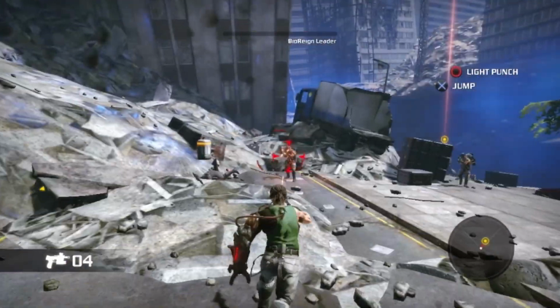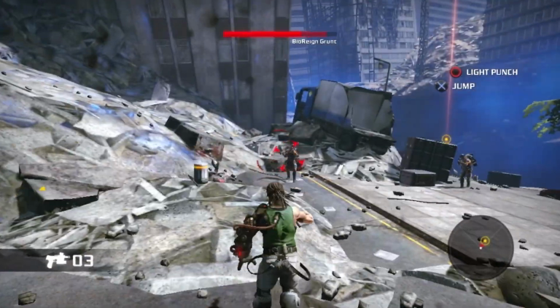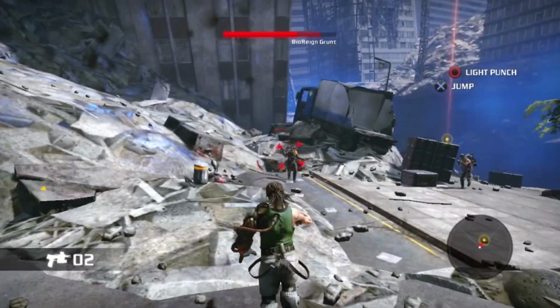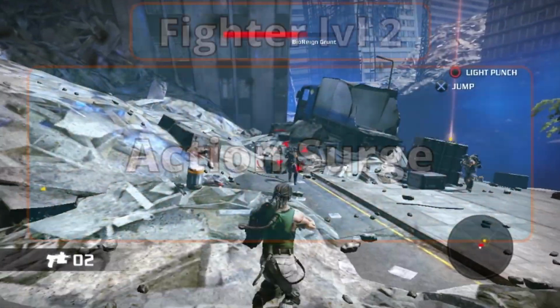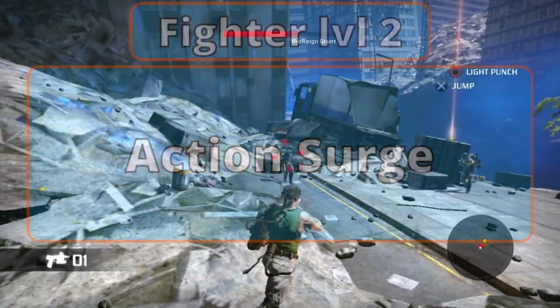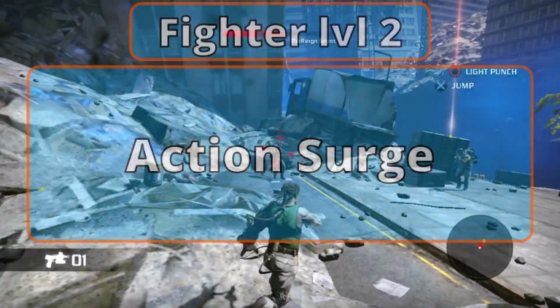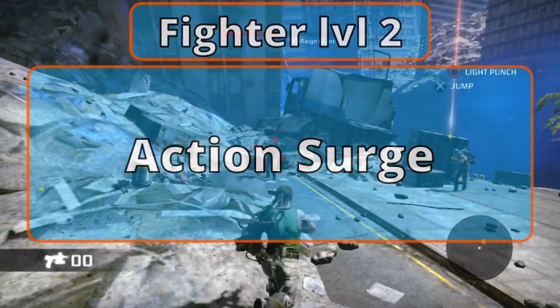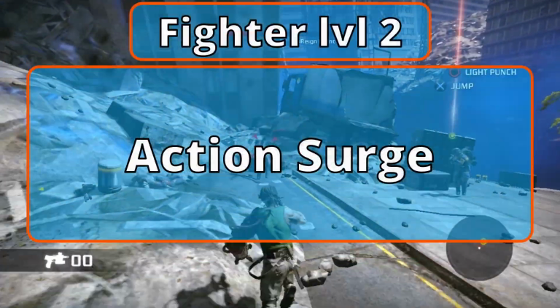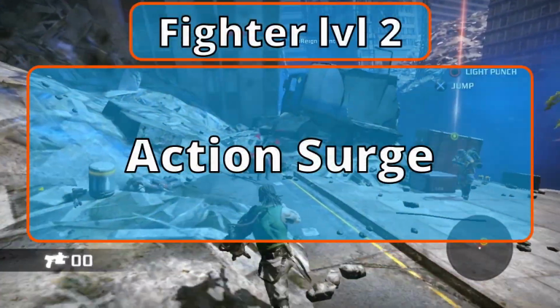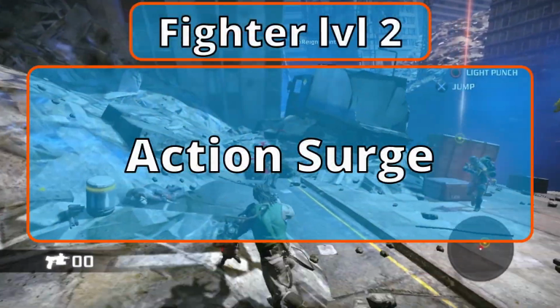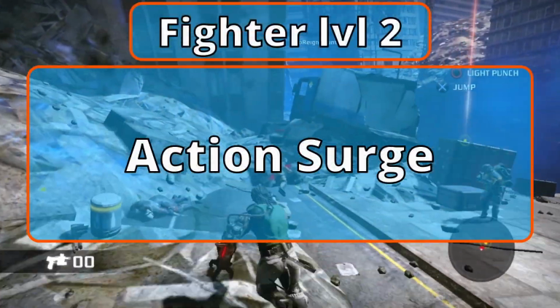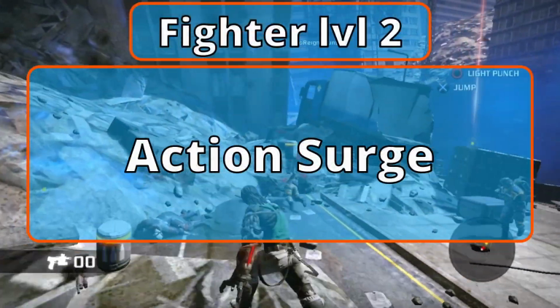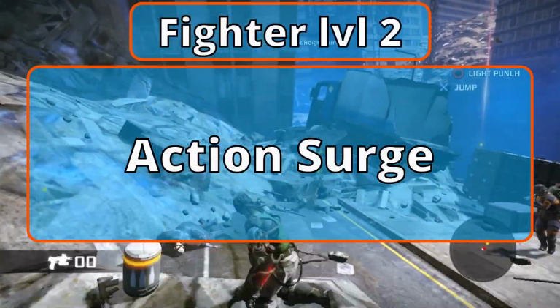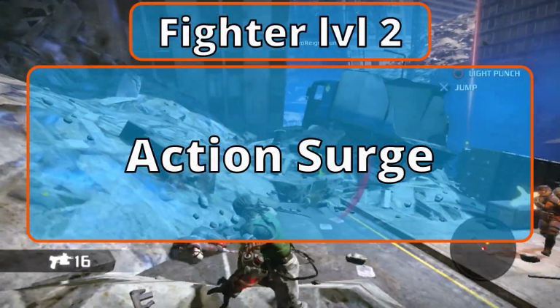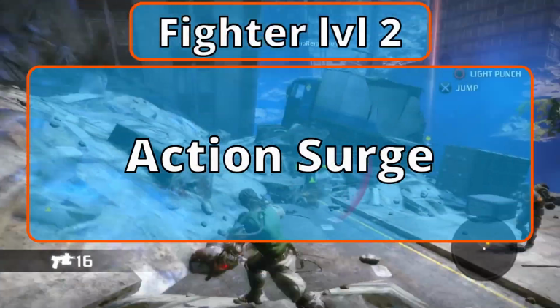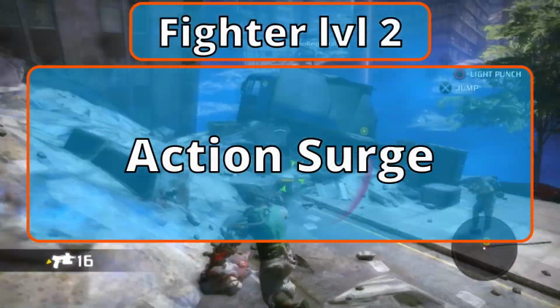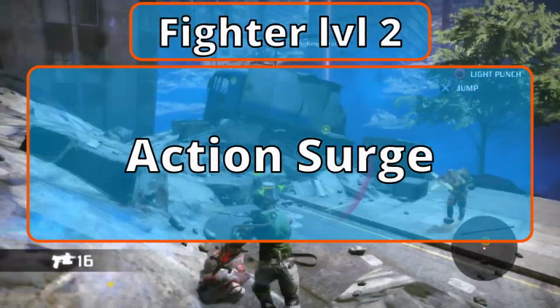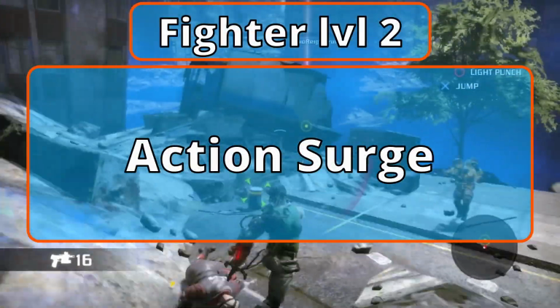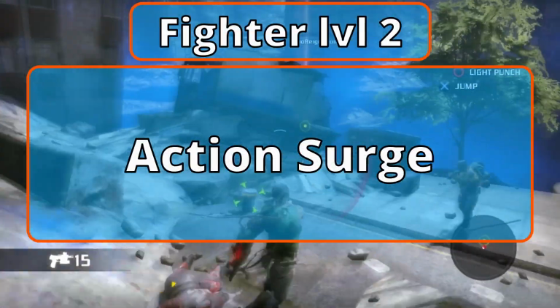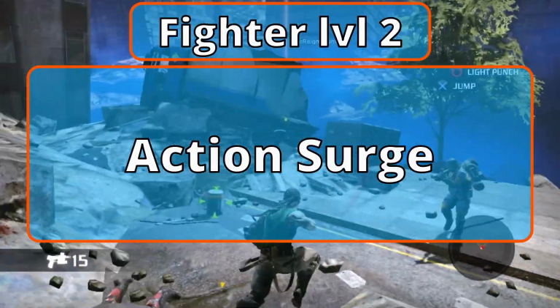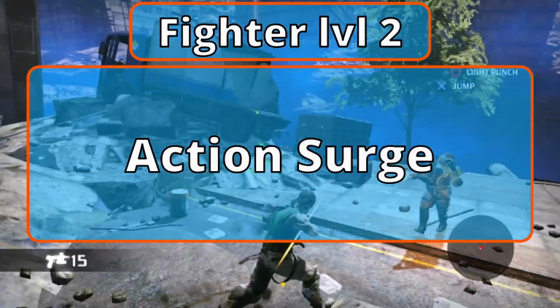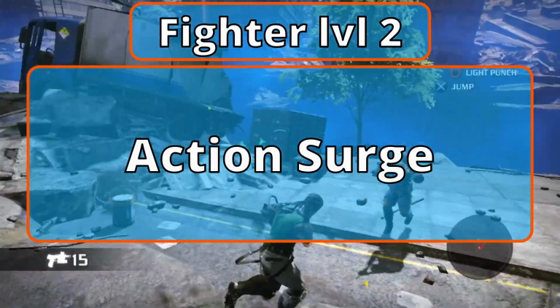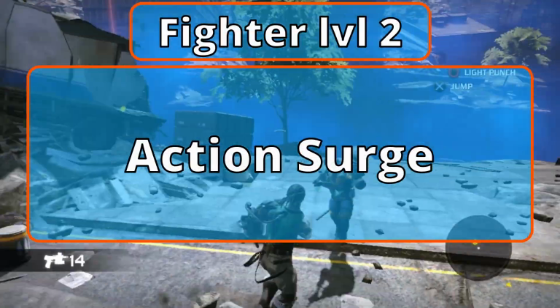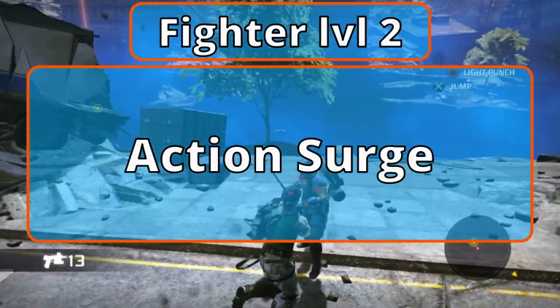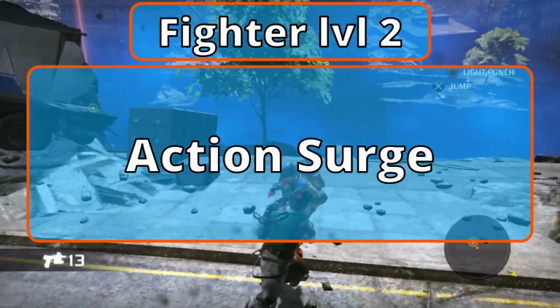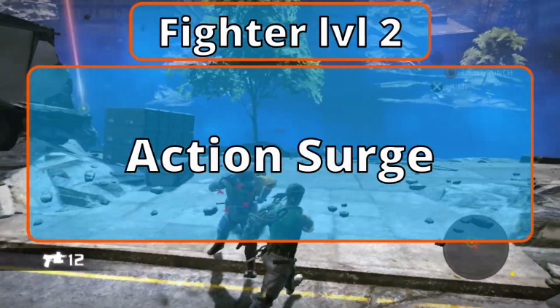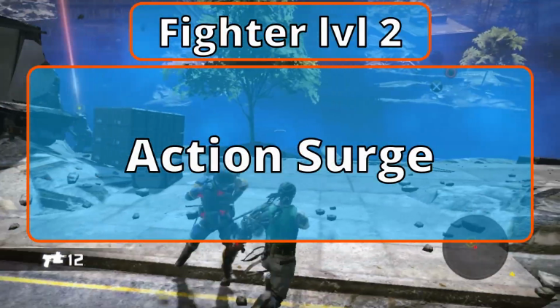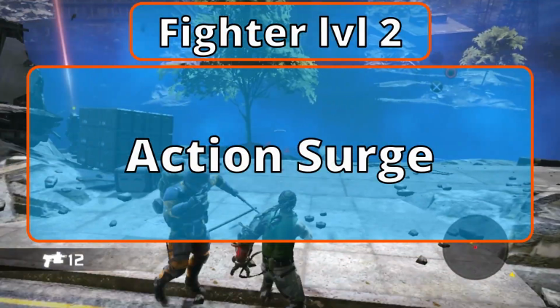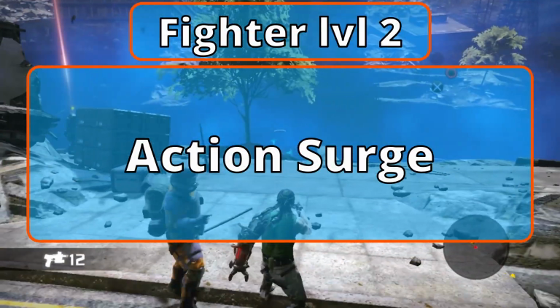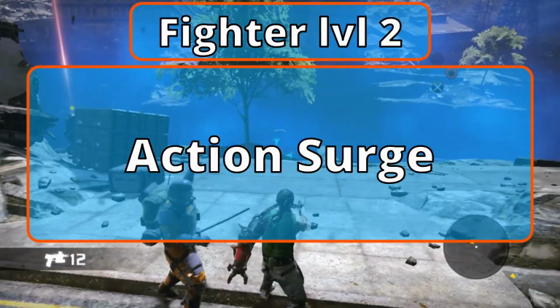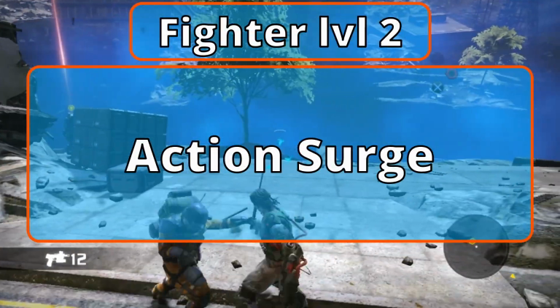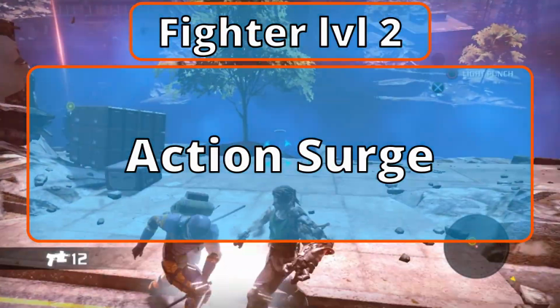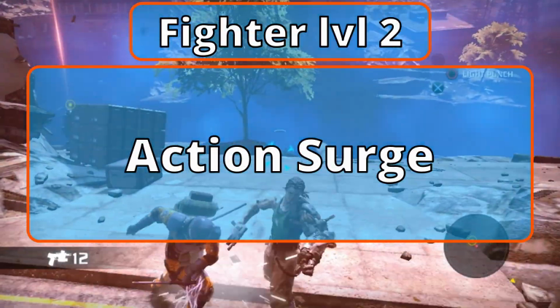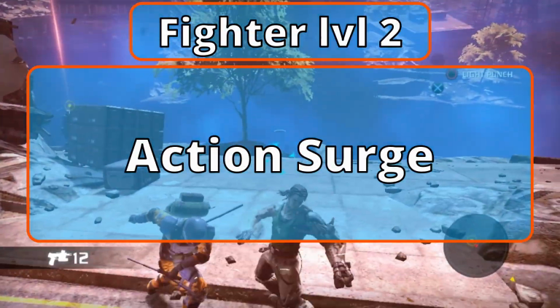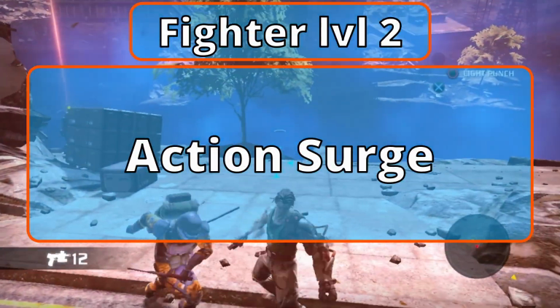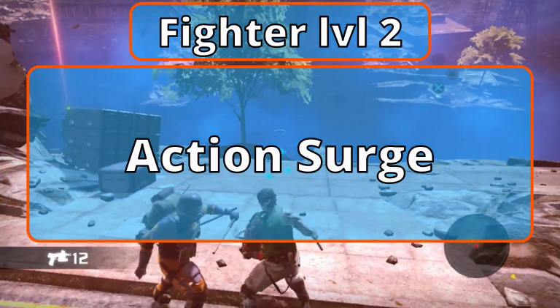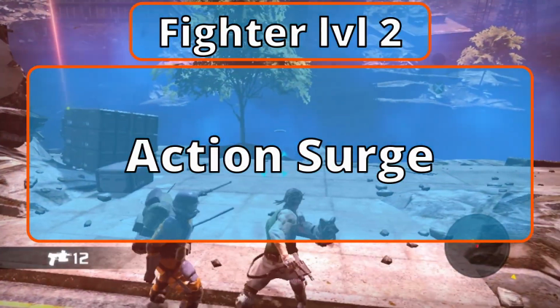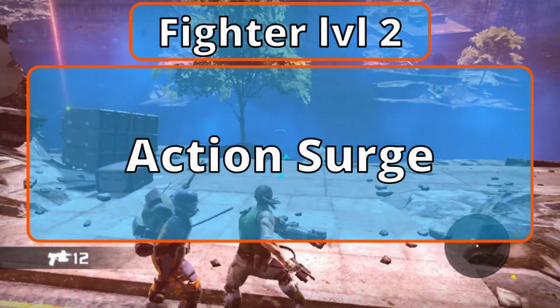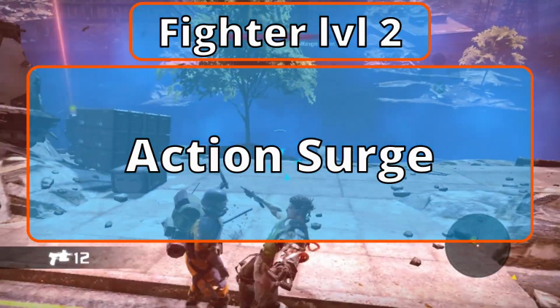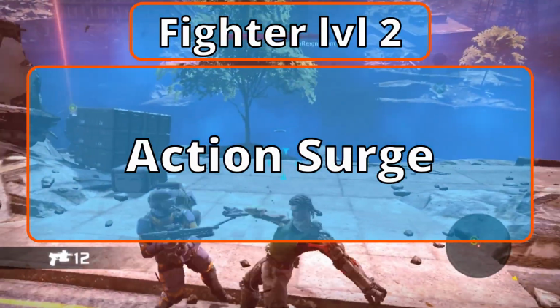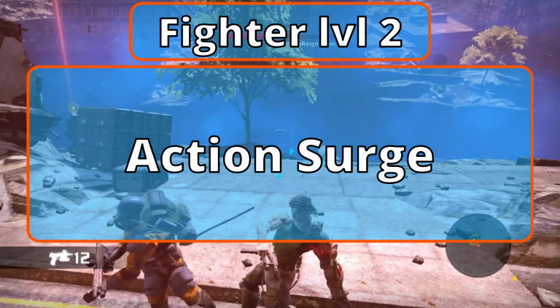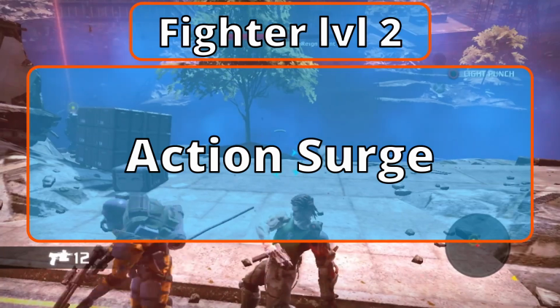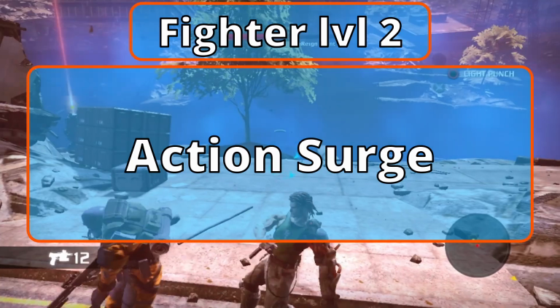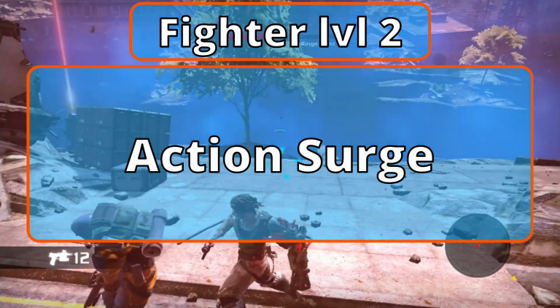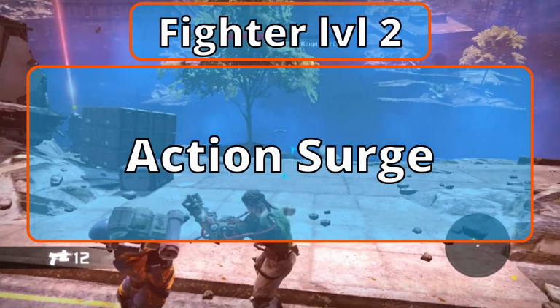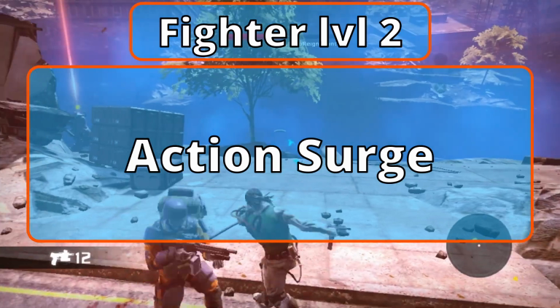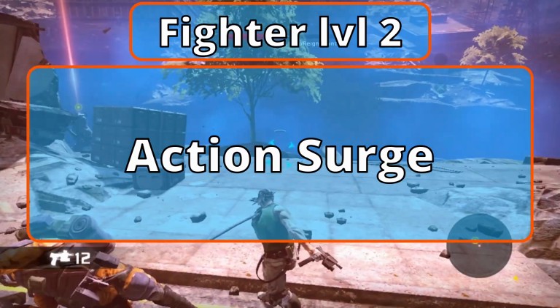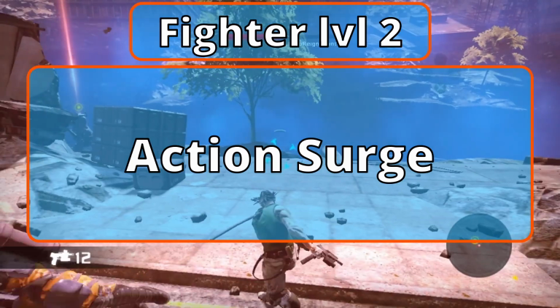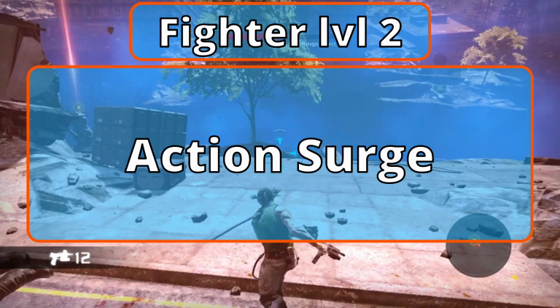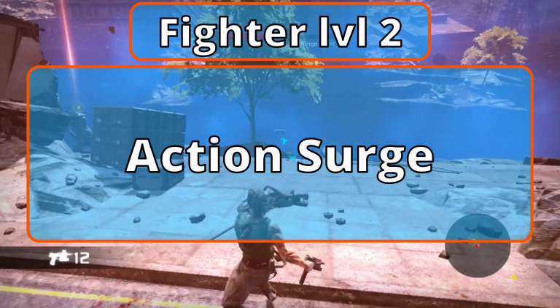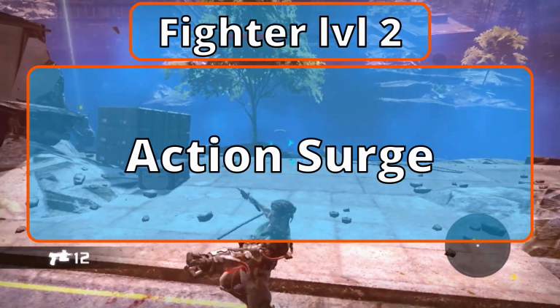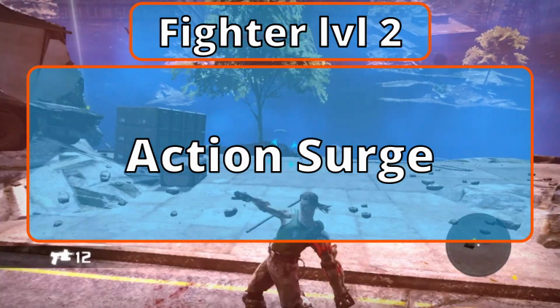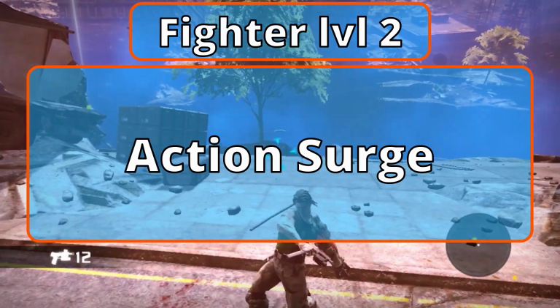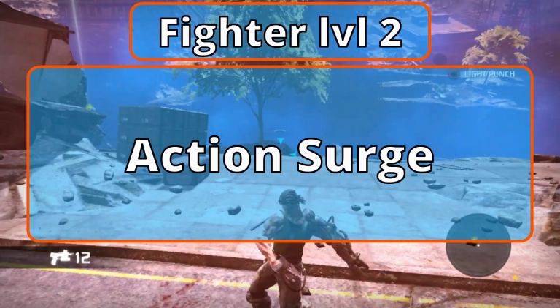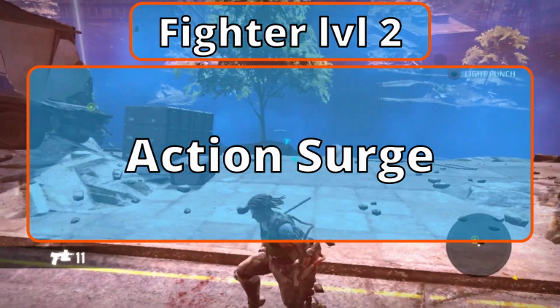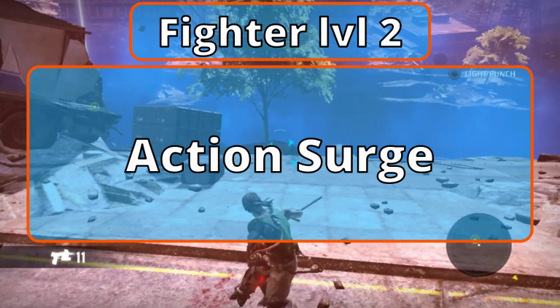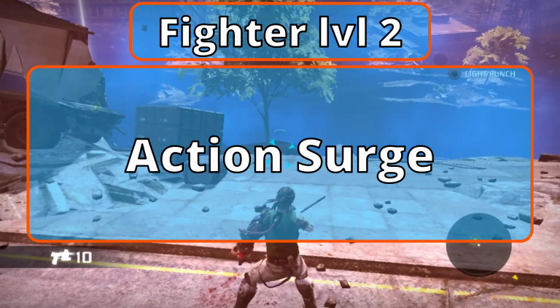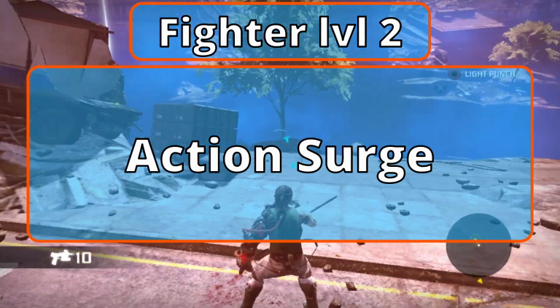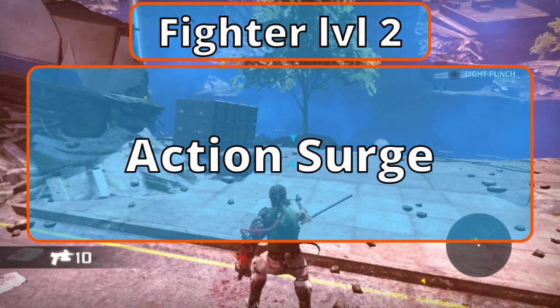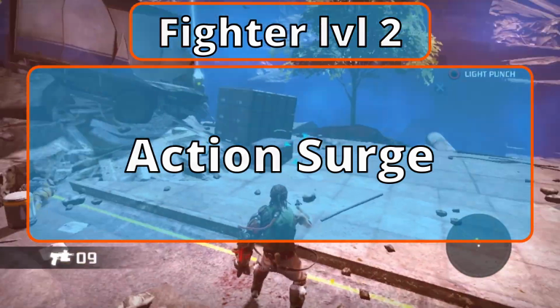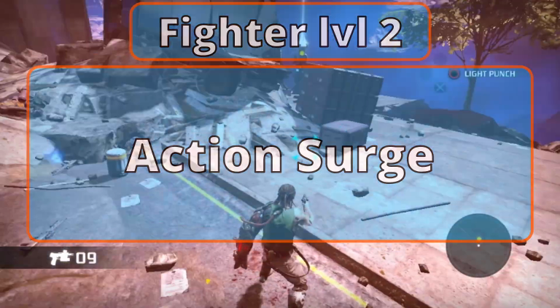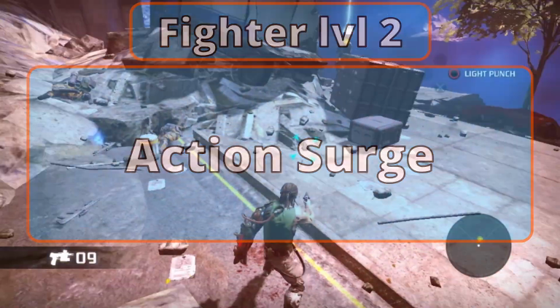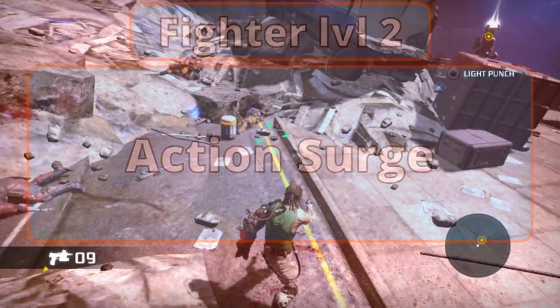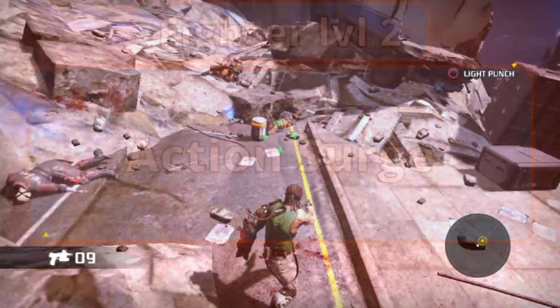Level 2 Fighters now have Action Surge. You can give yourself a free action once per short or long rest.